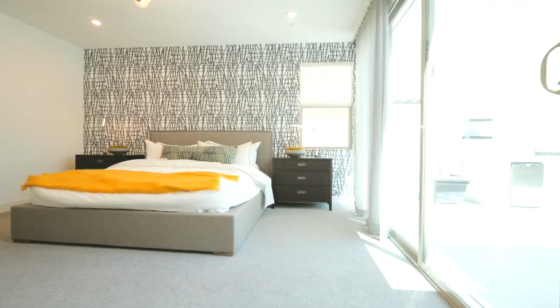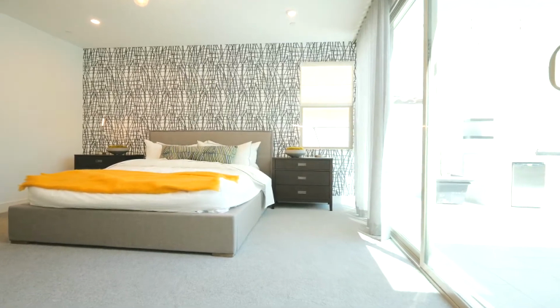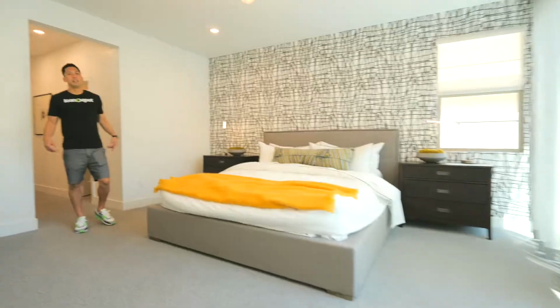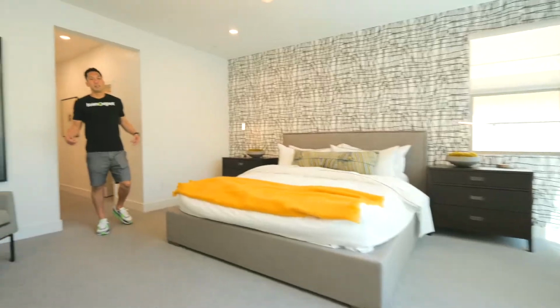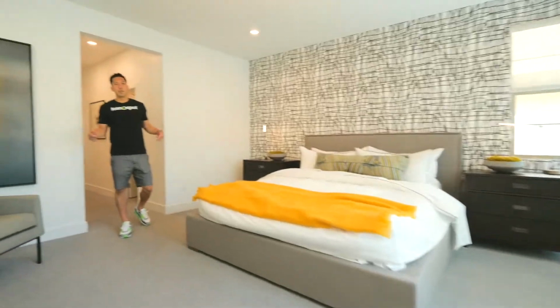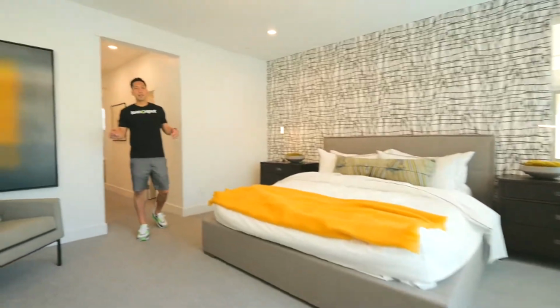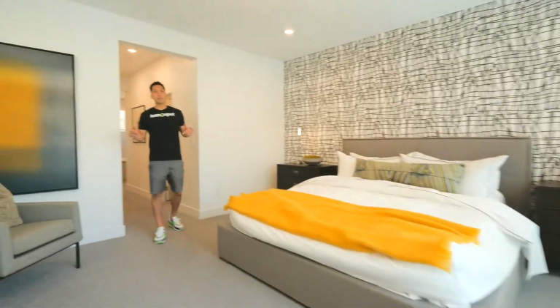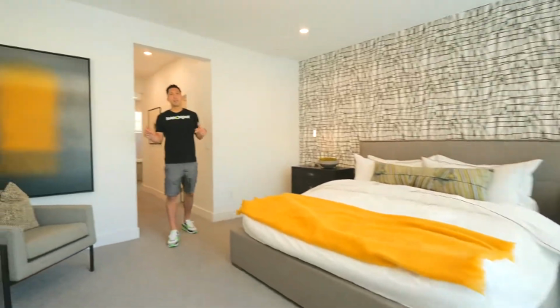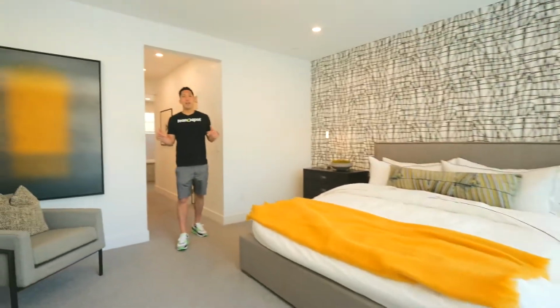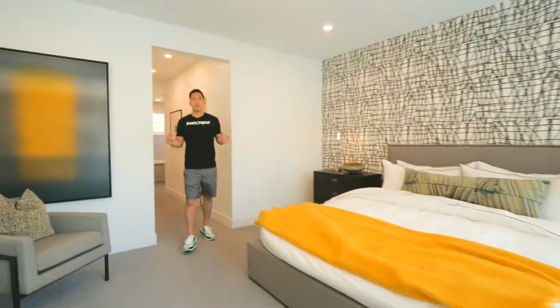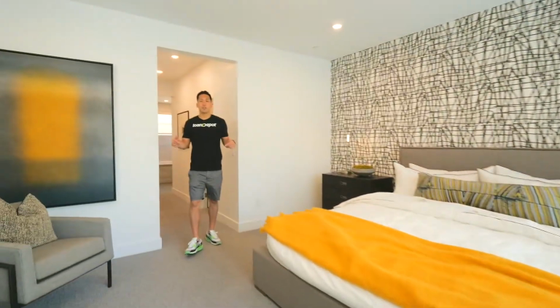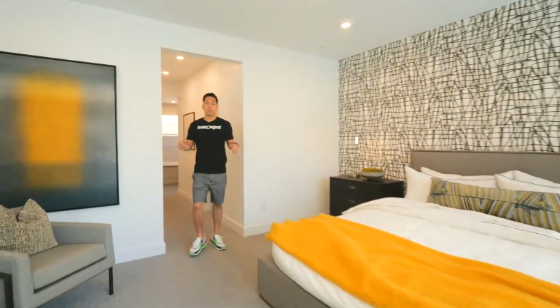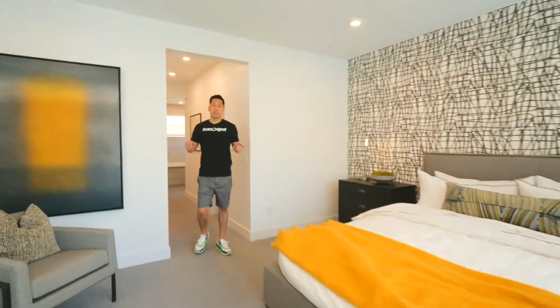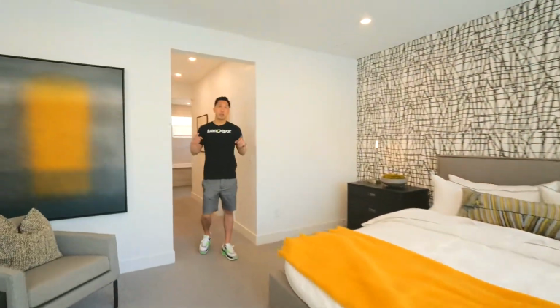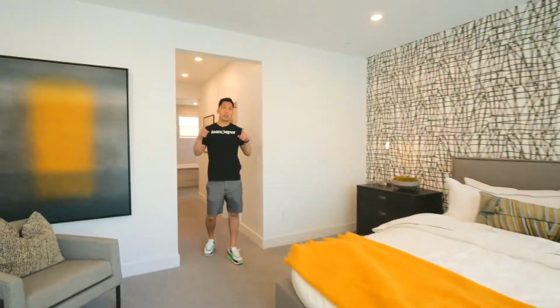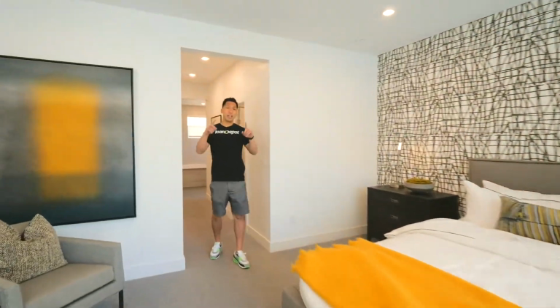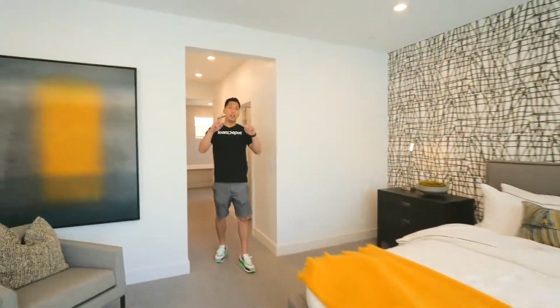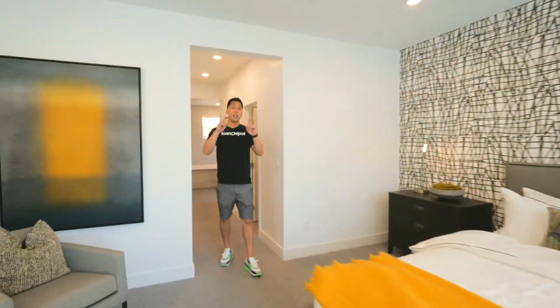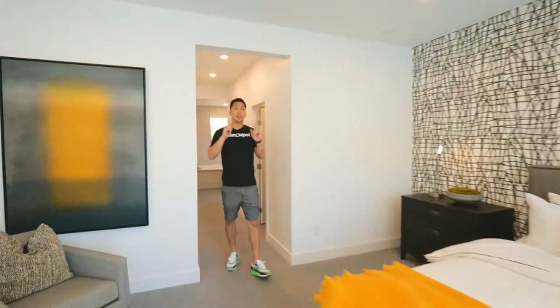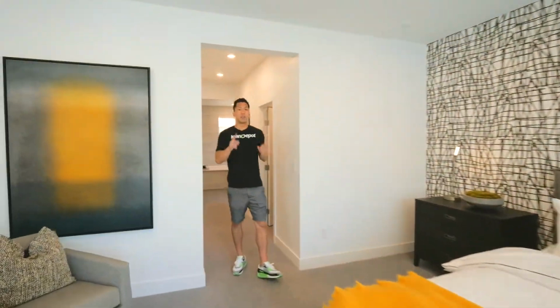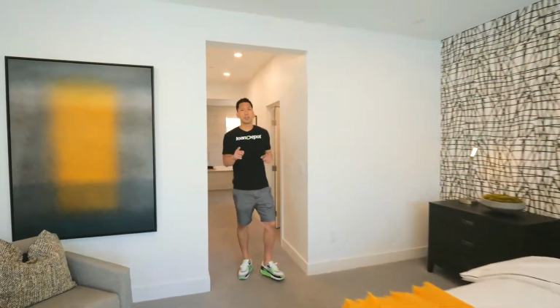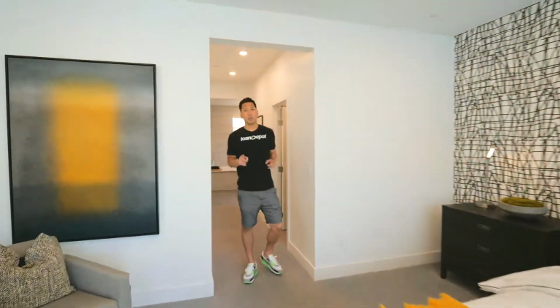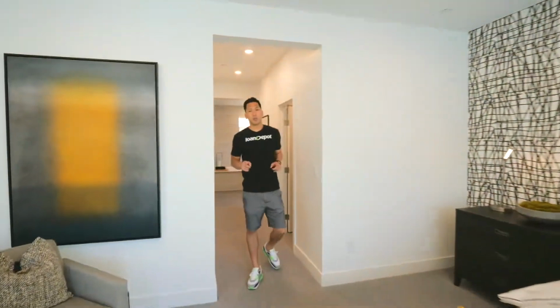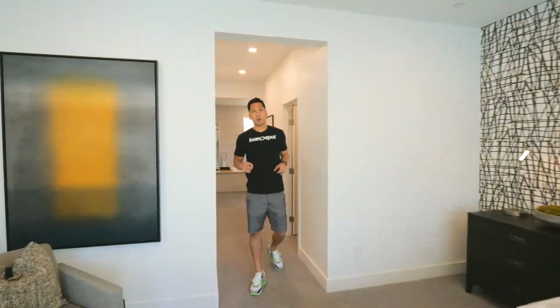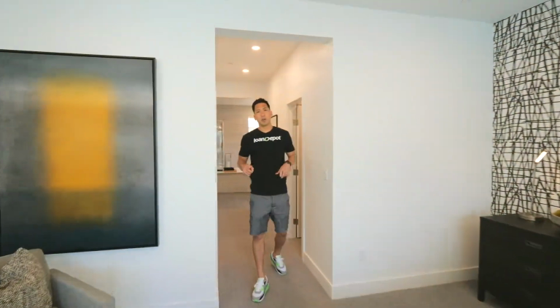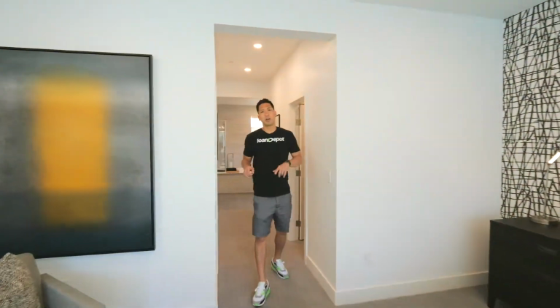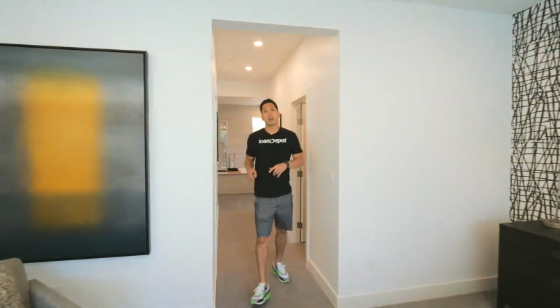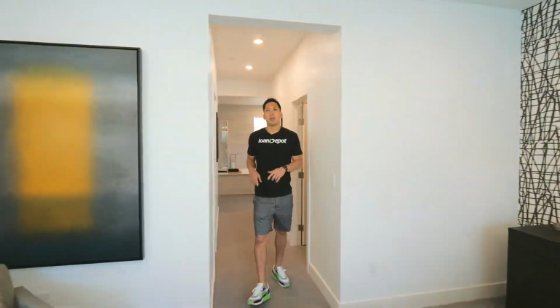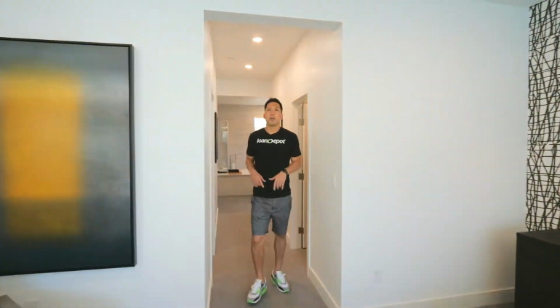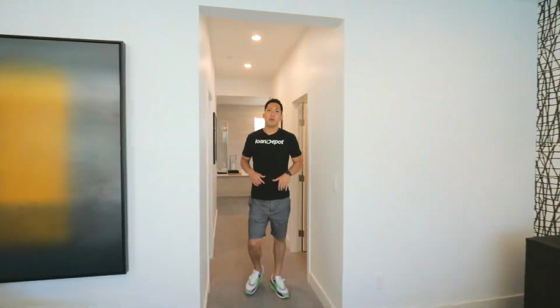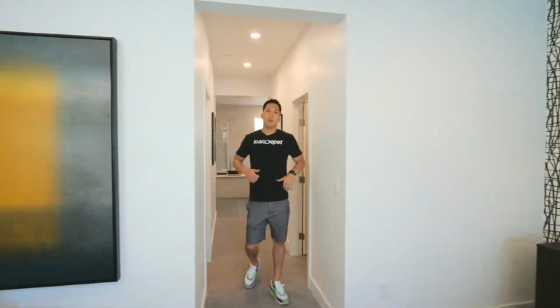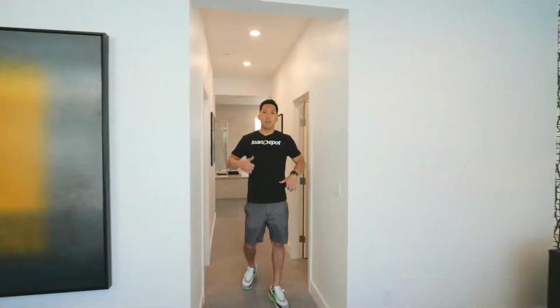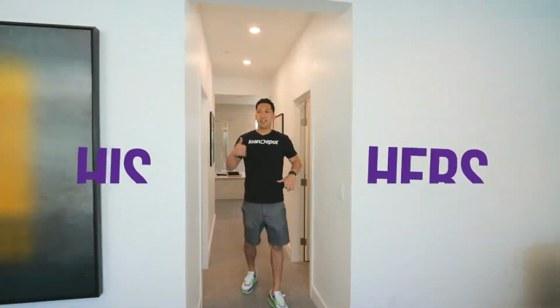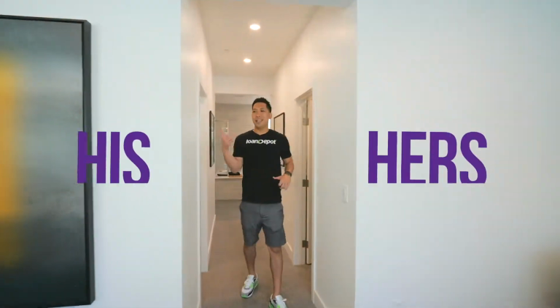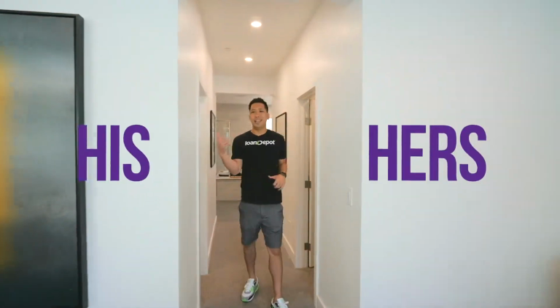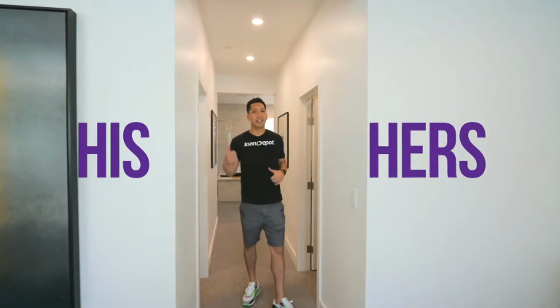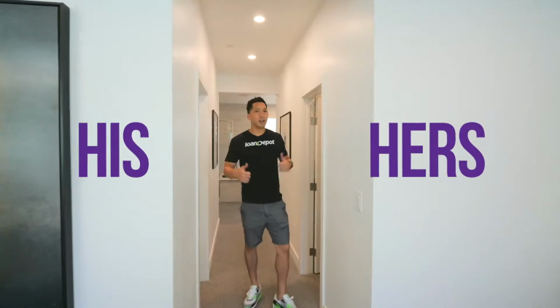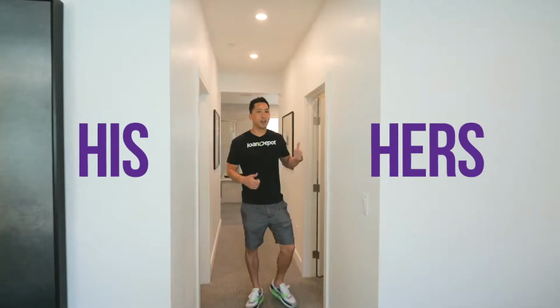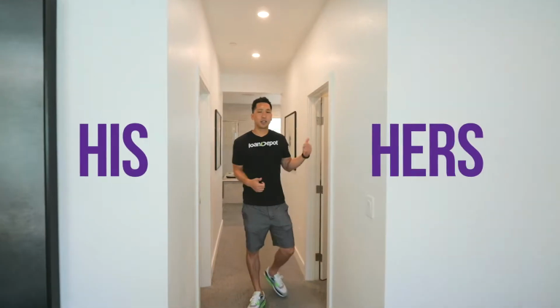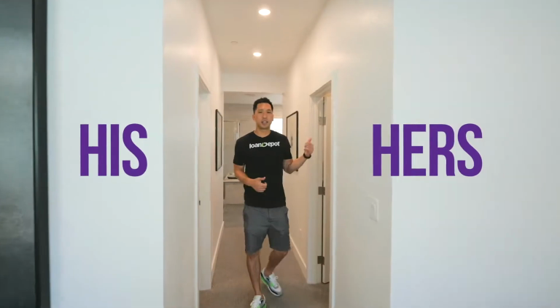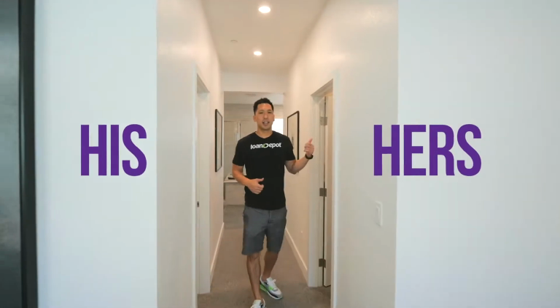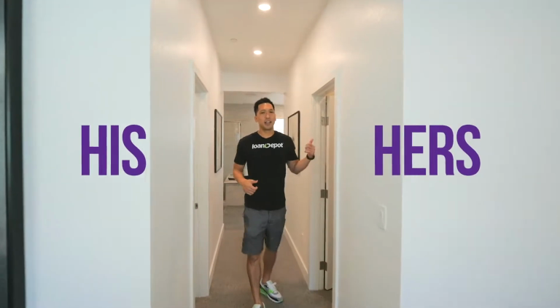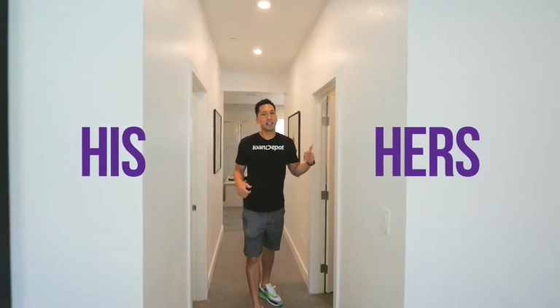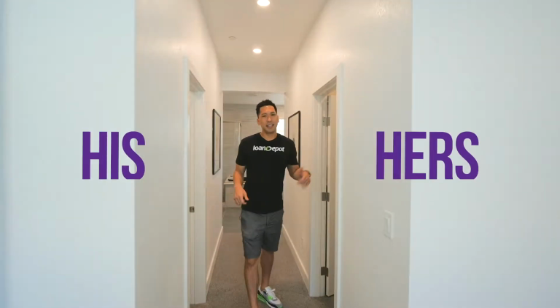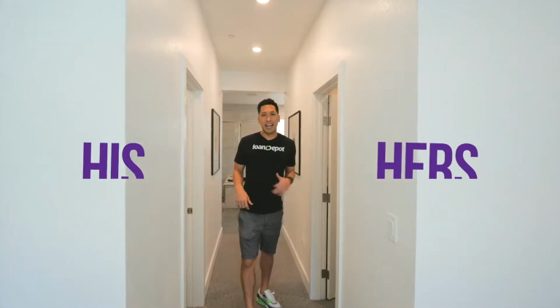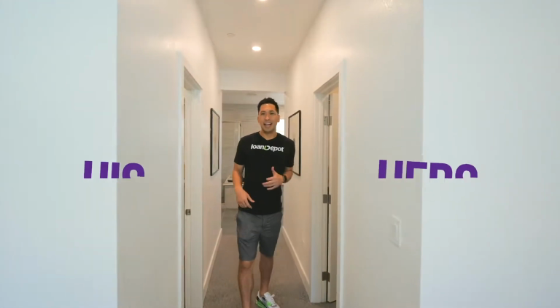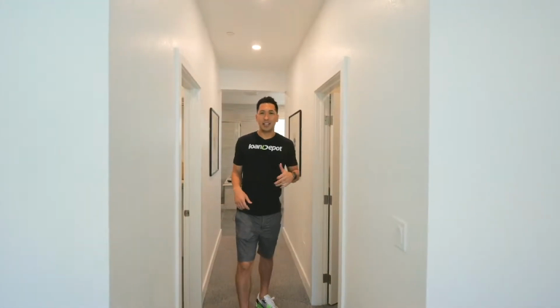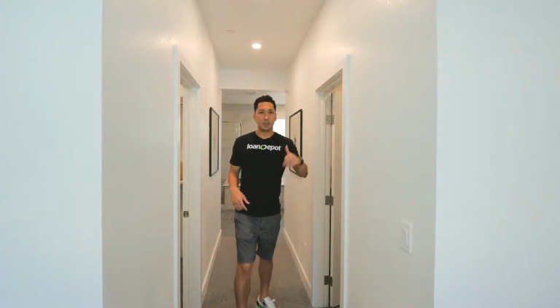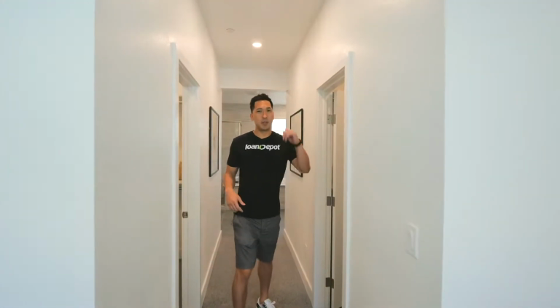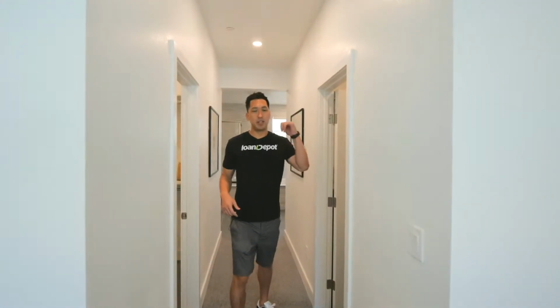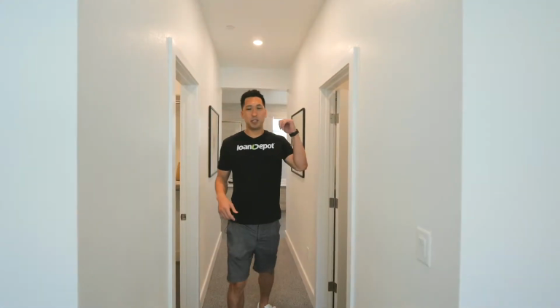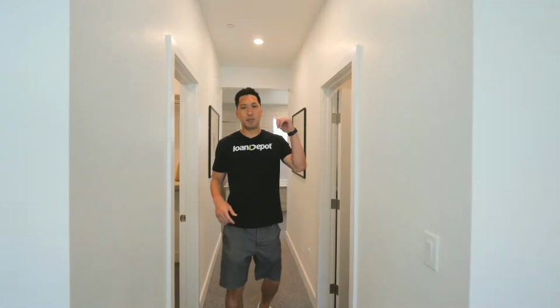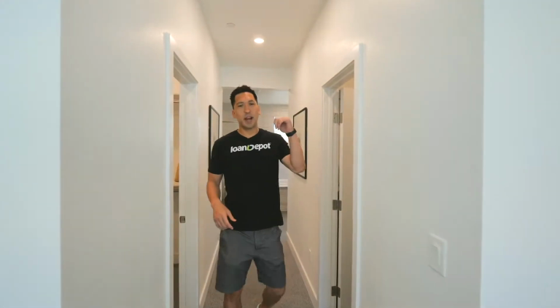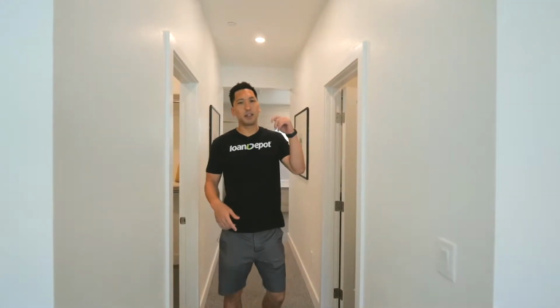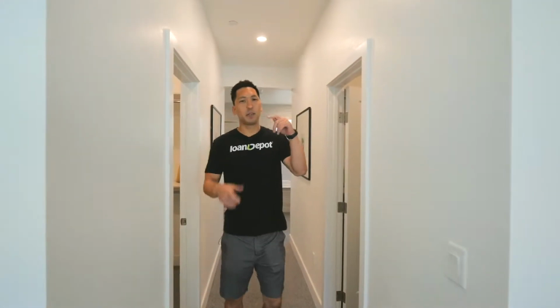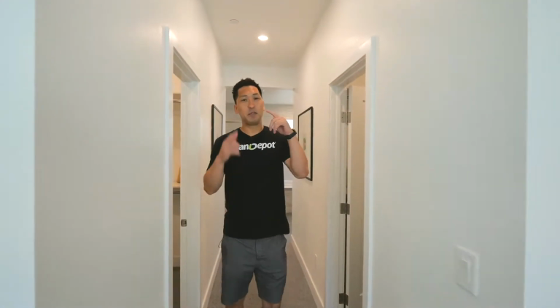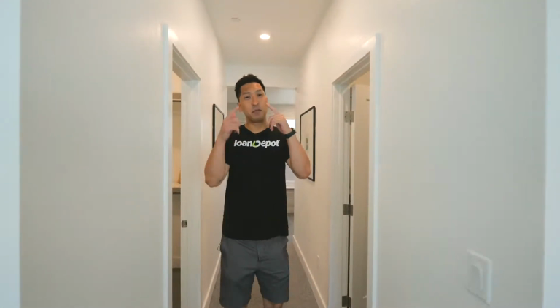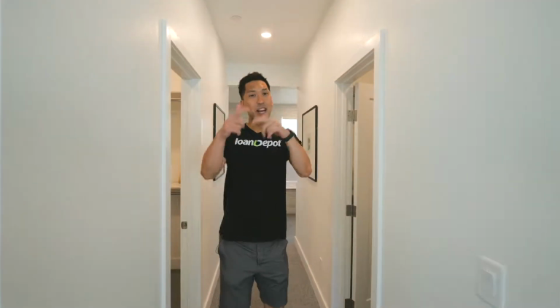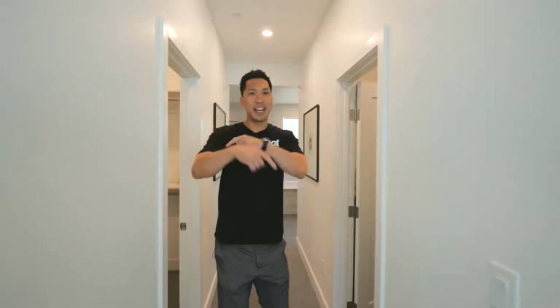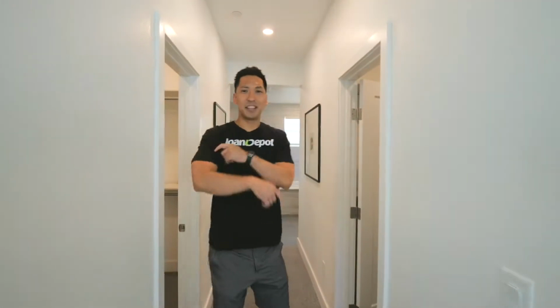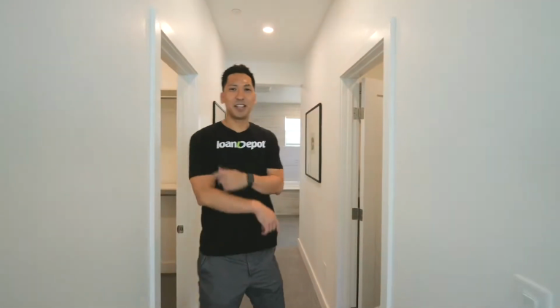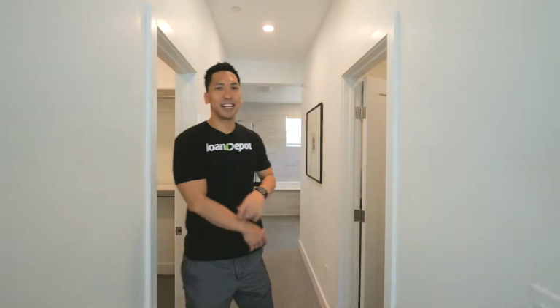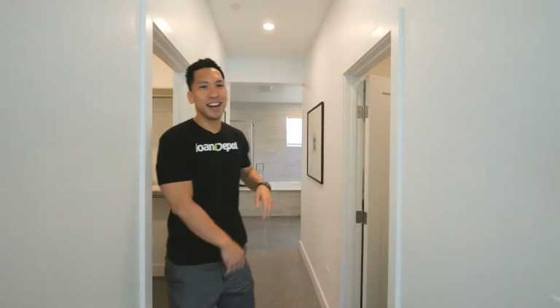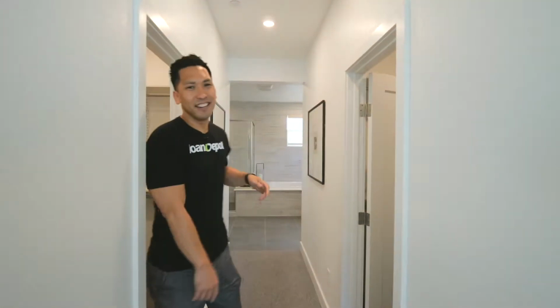This master bedroom is located on the first floor with a his and hers closet and a spacious bathroom you've got to check out.